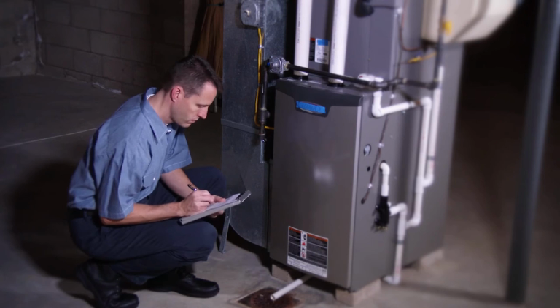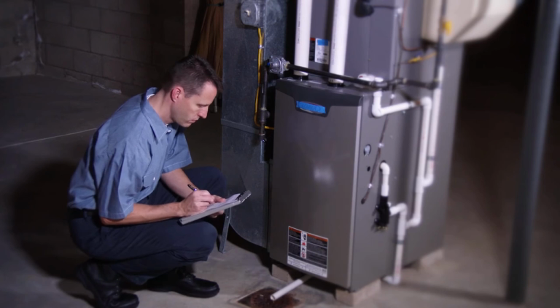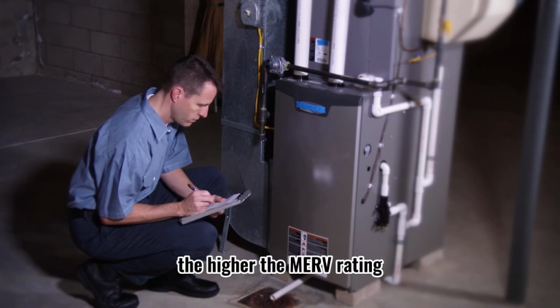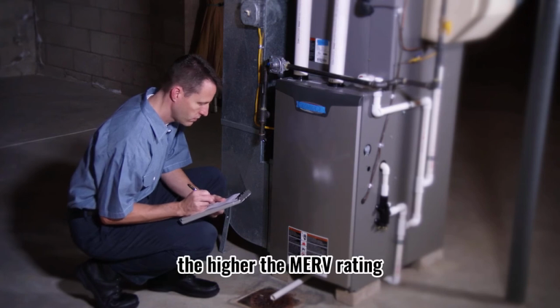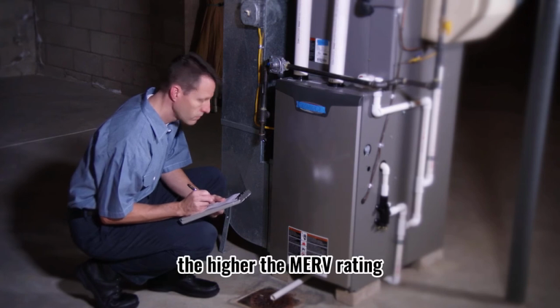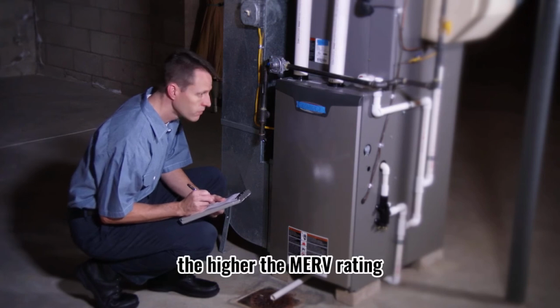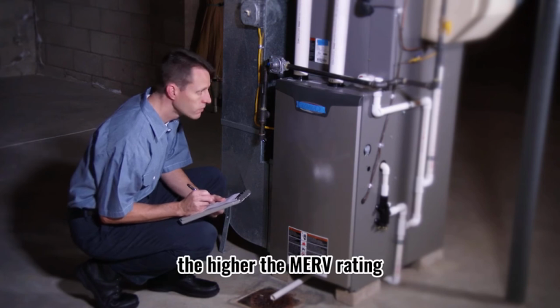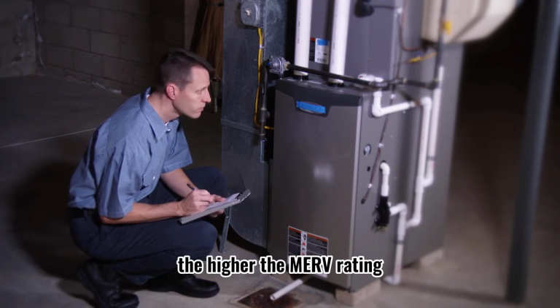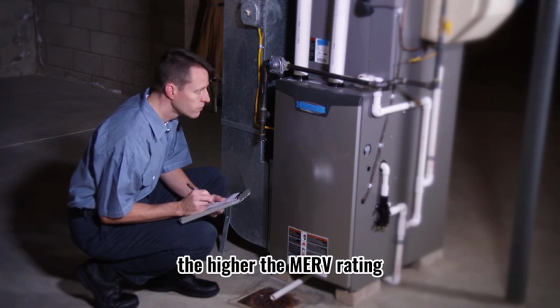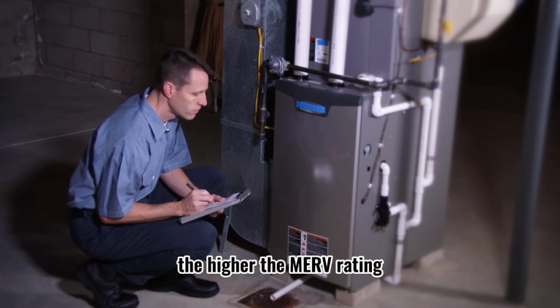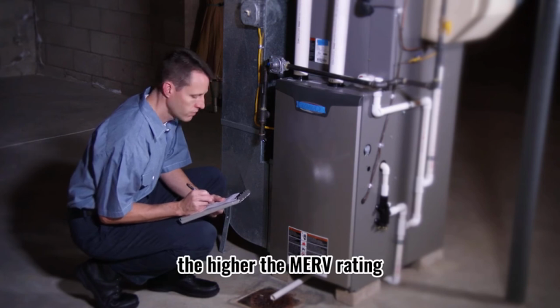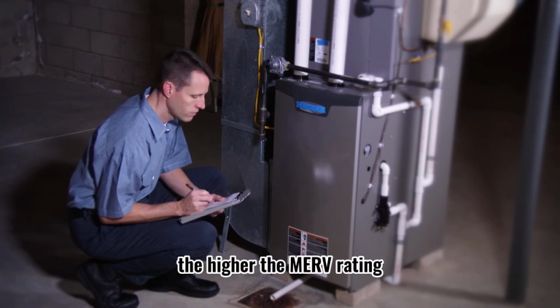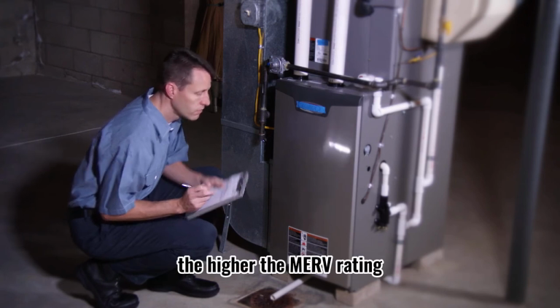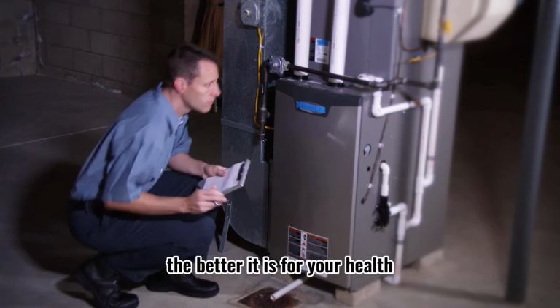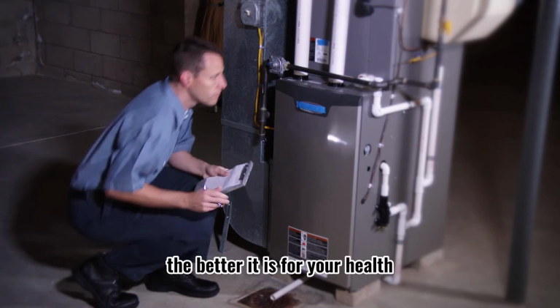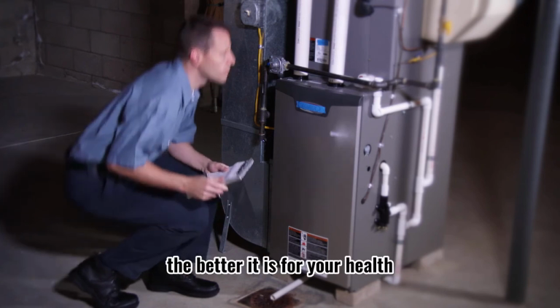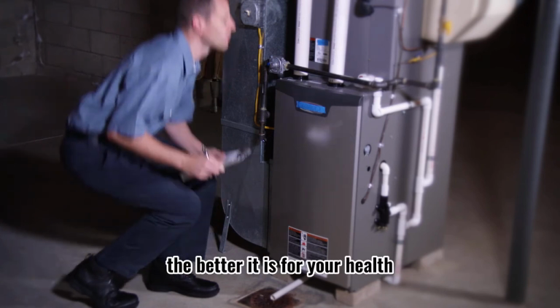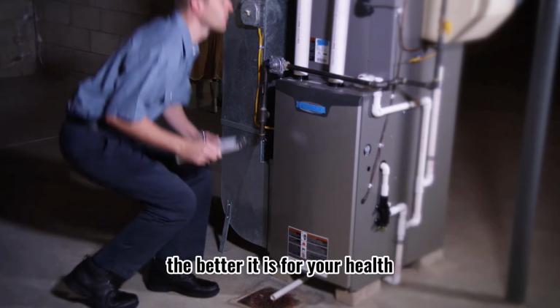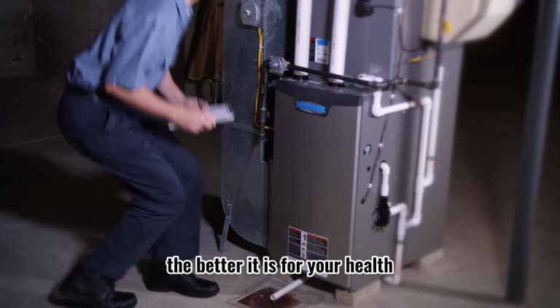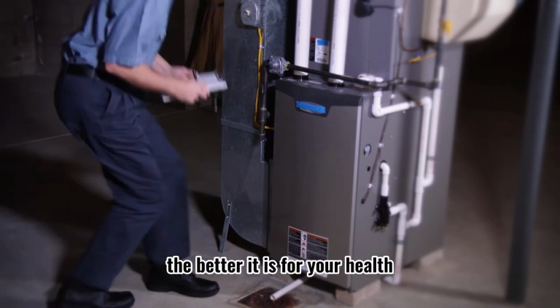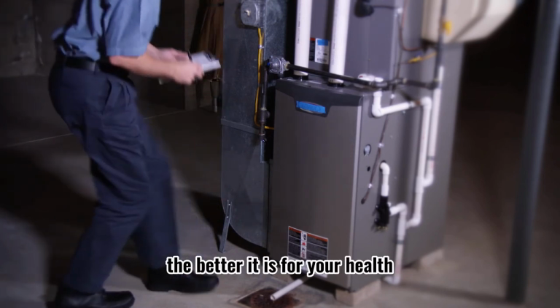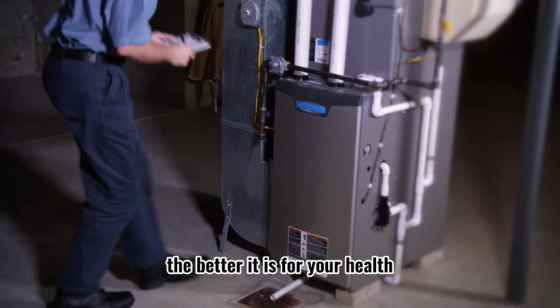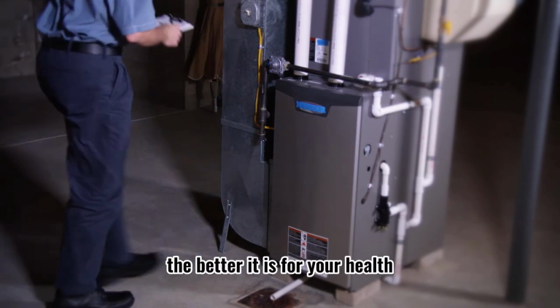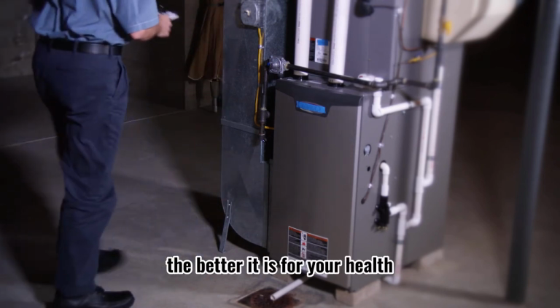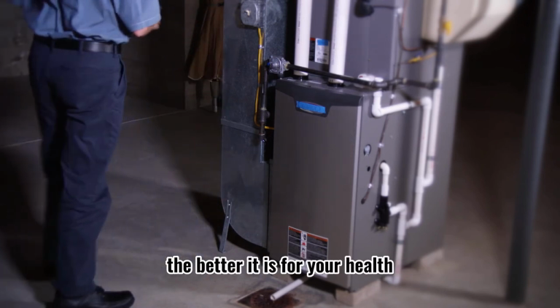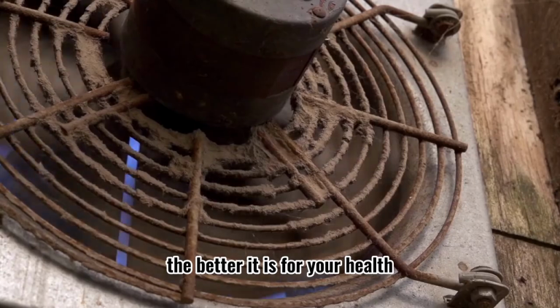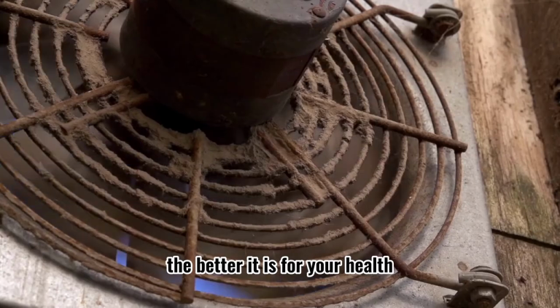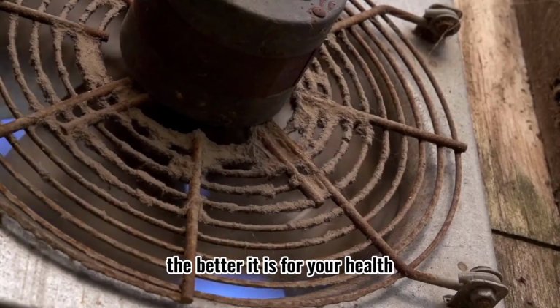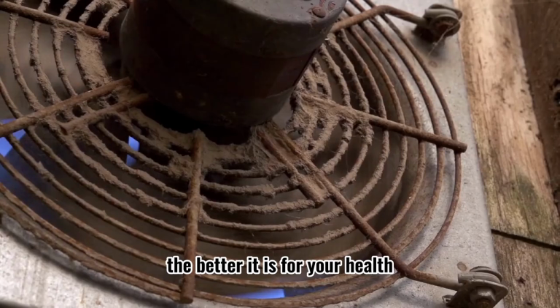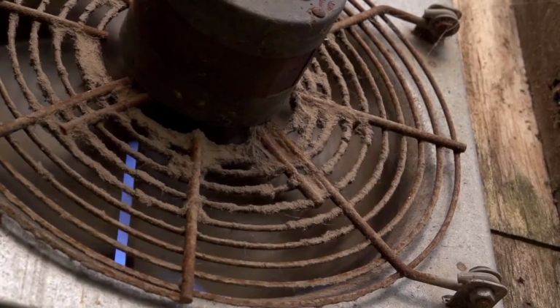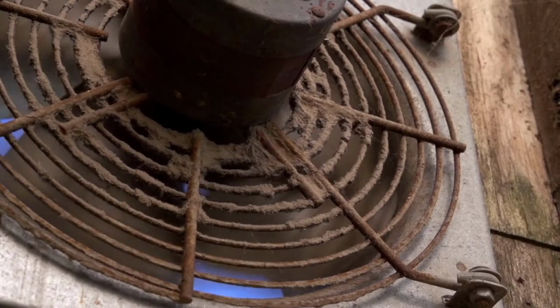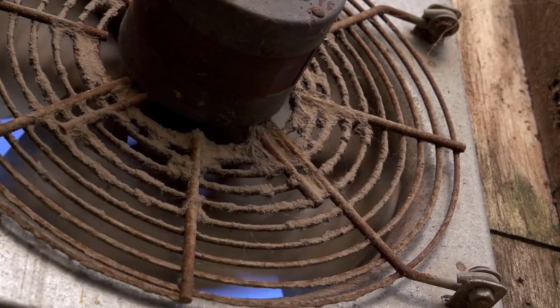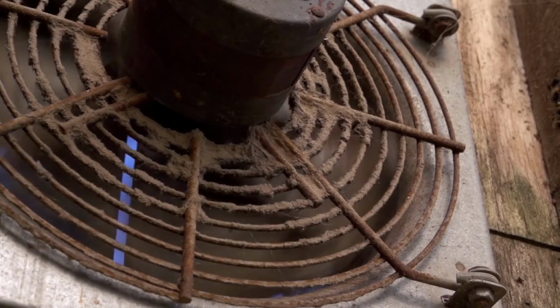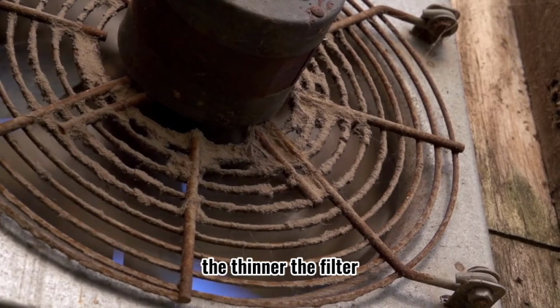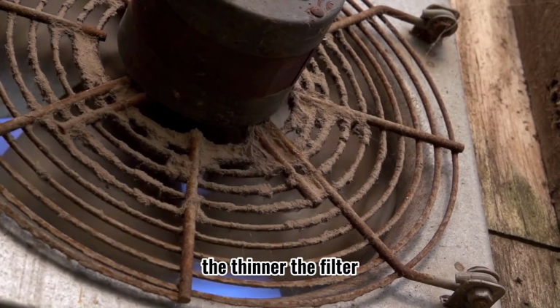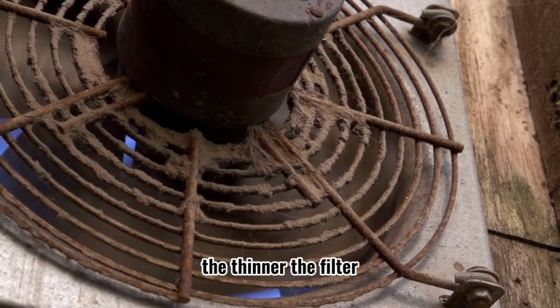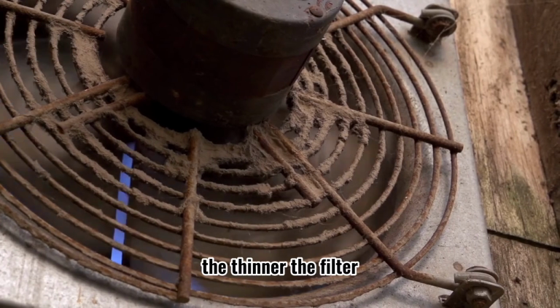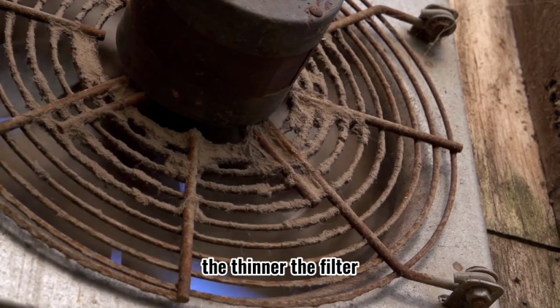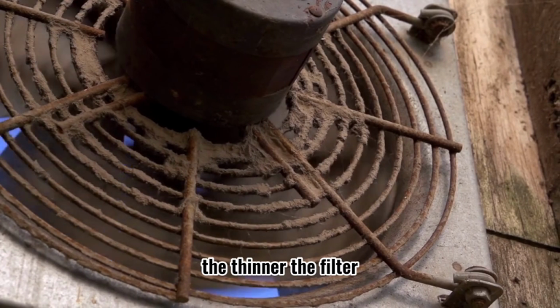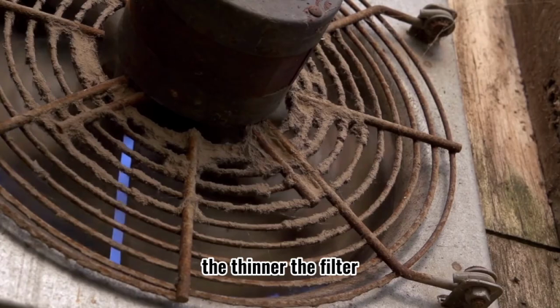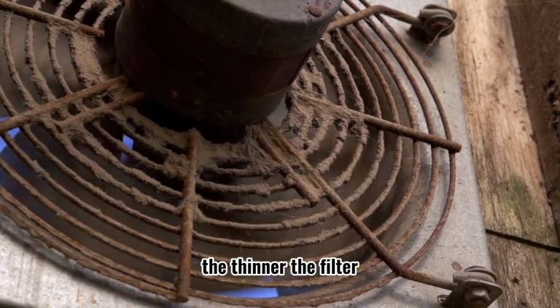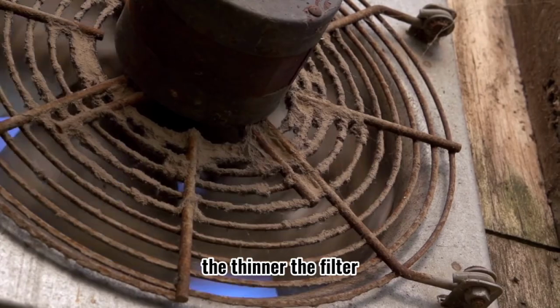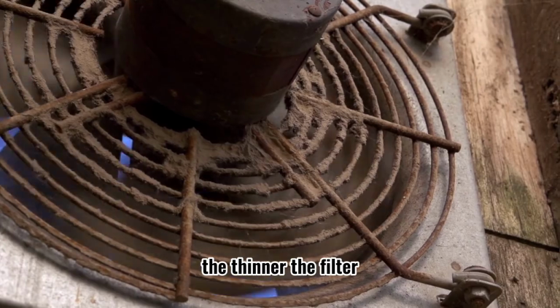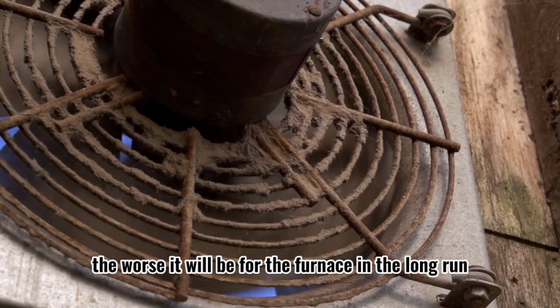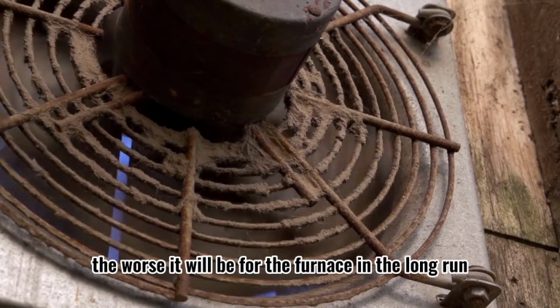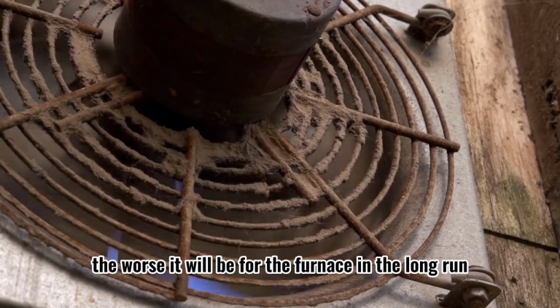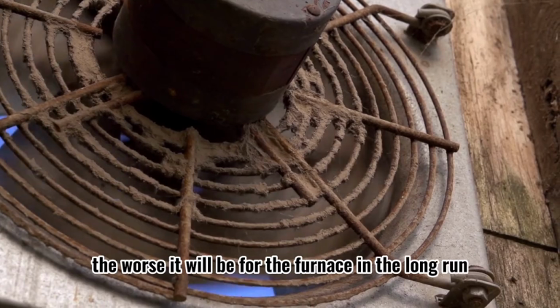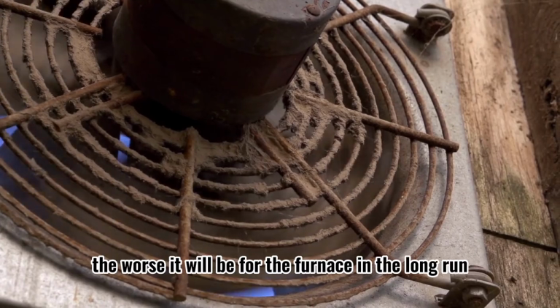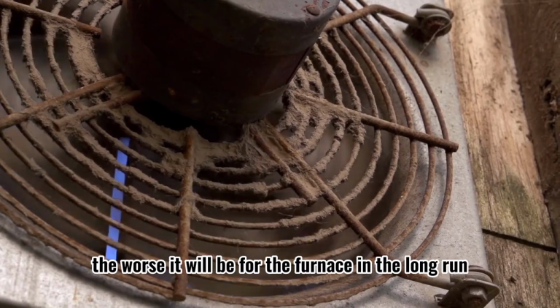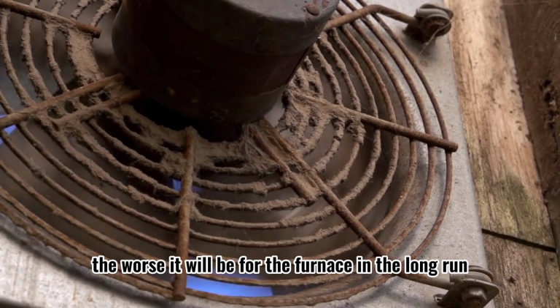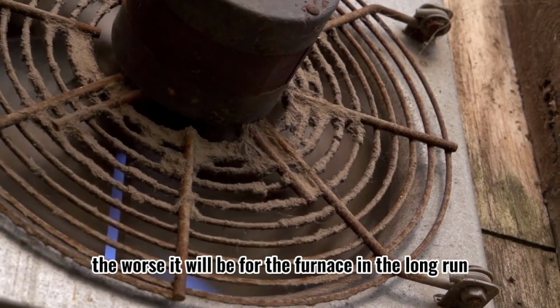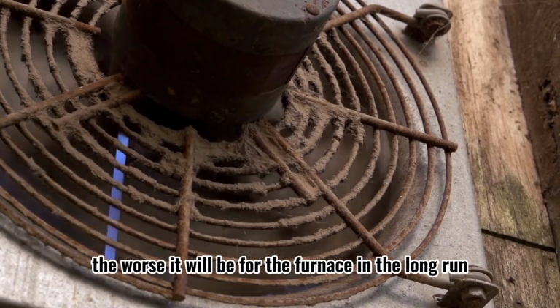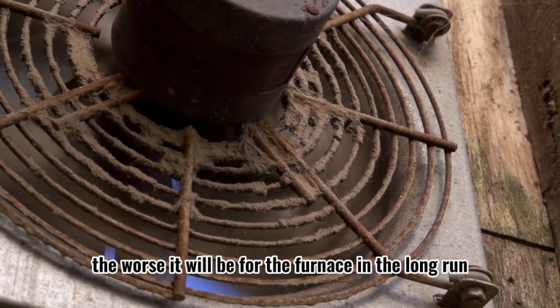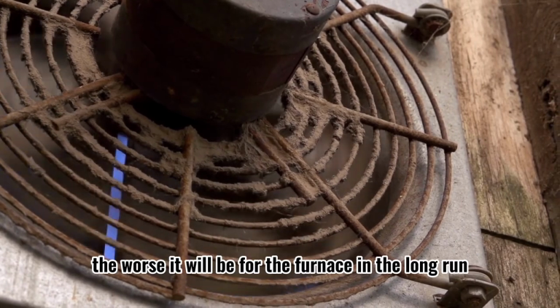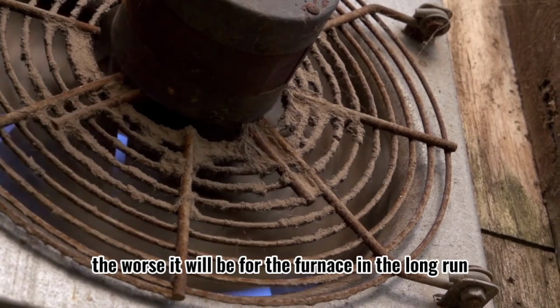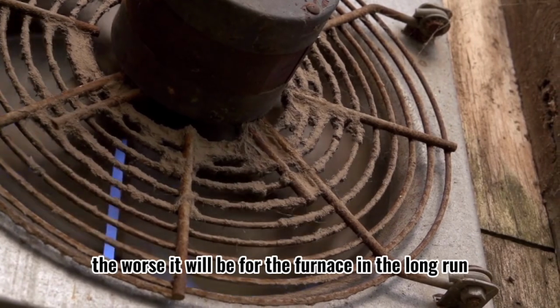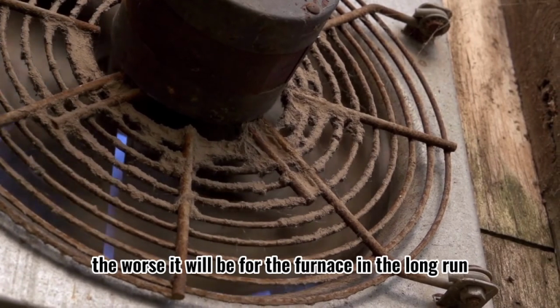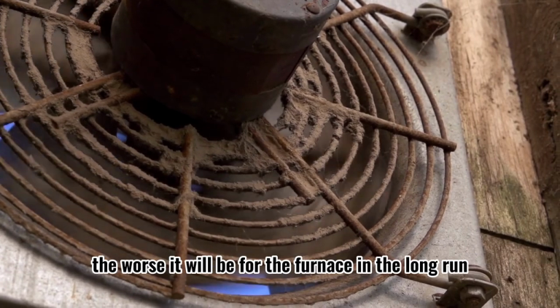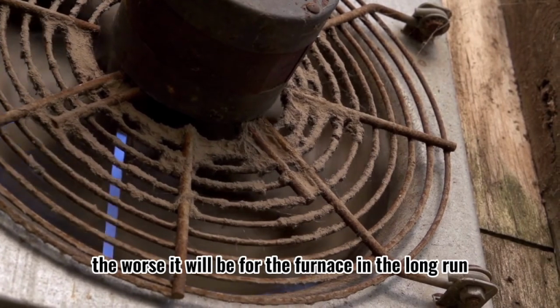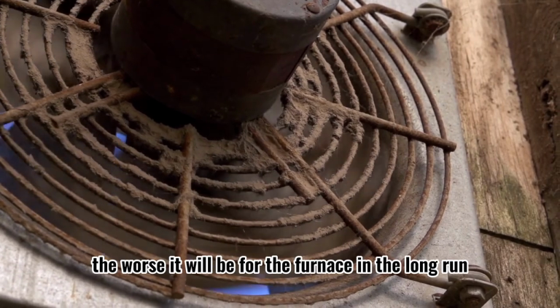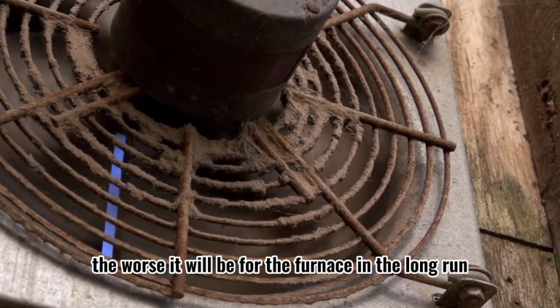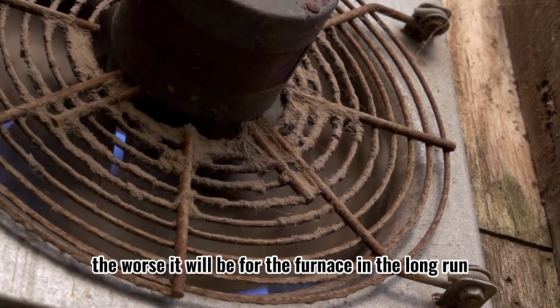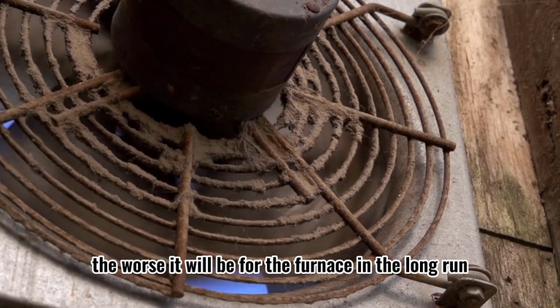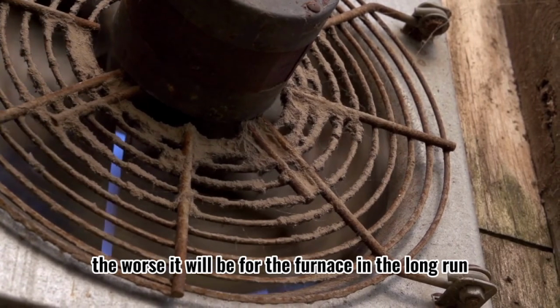The higher the MERV rating, the better it is for your health. The thinner the filter, the worse it will be for the furnace in the long run.